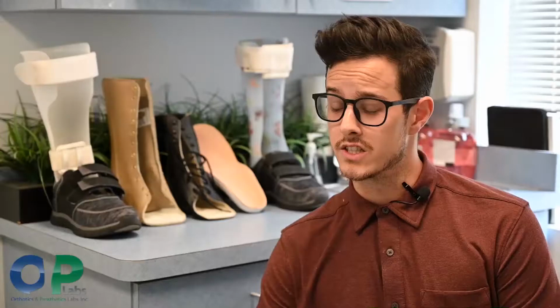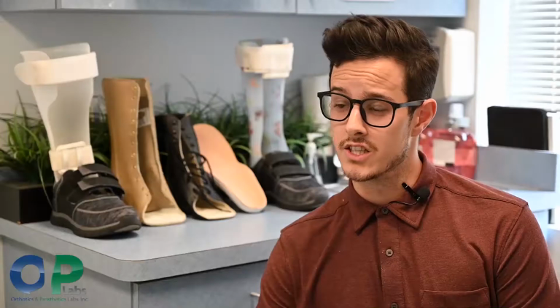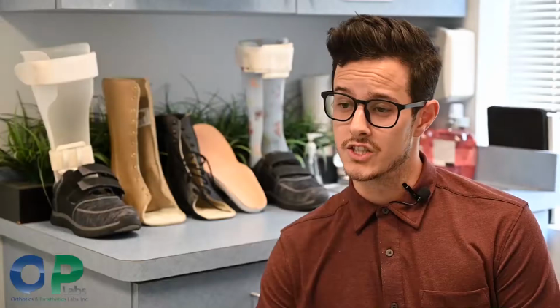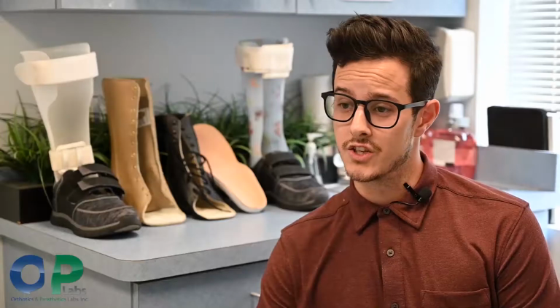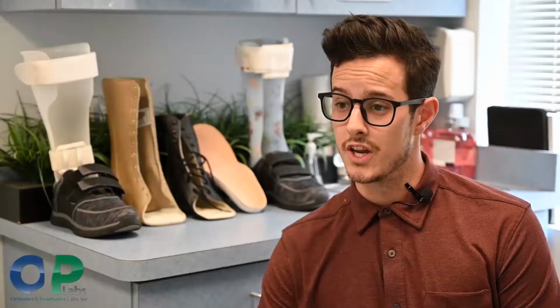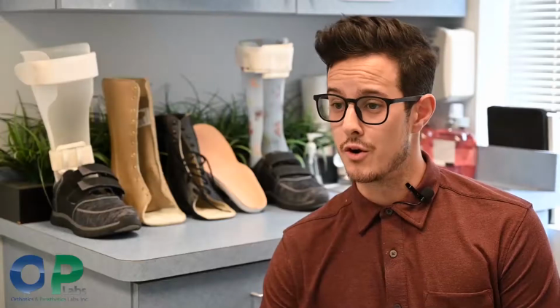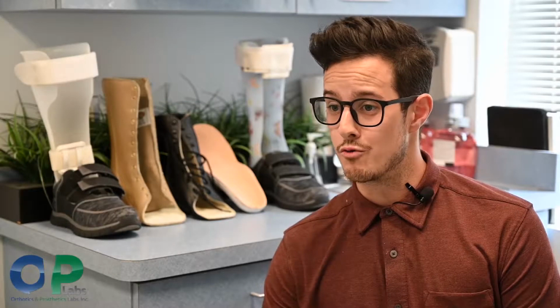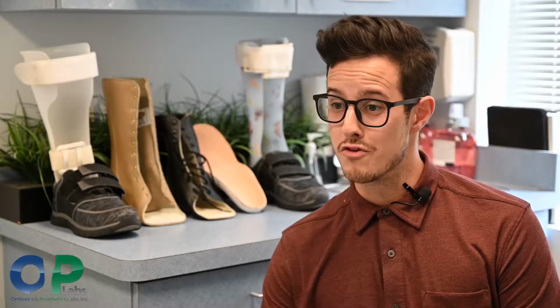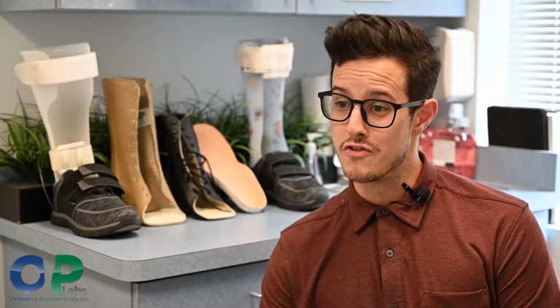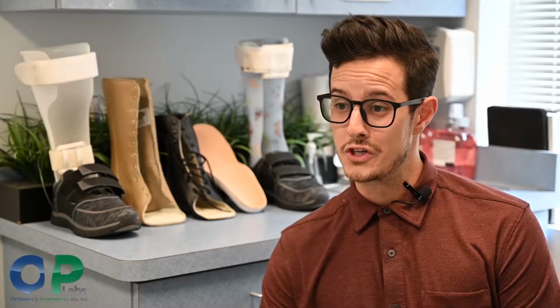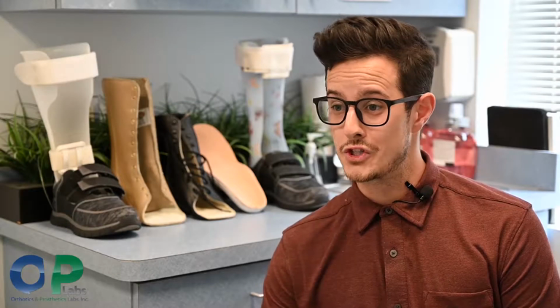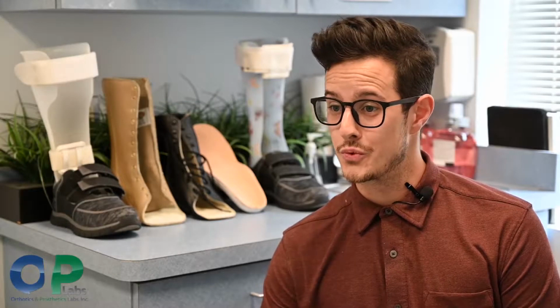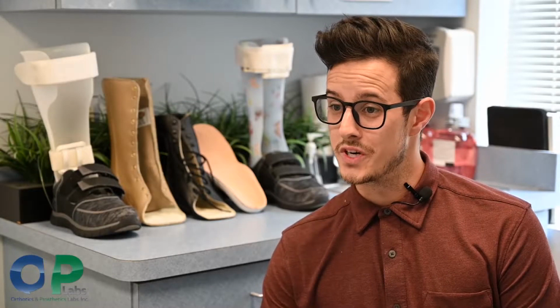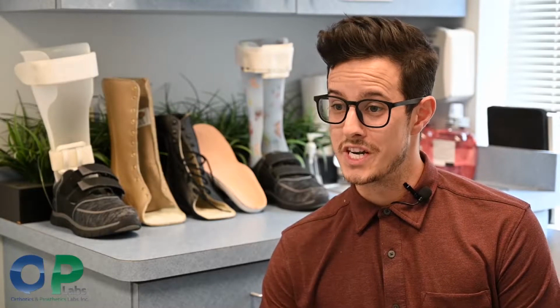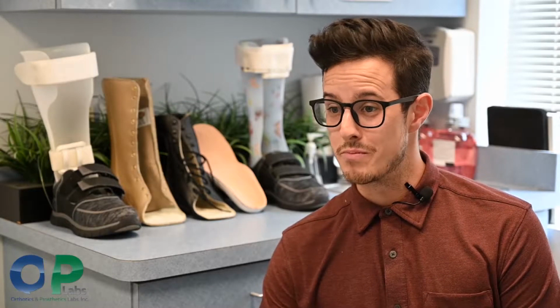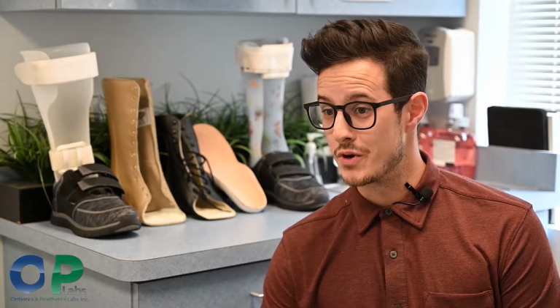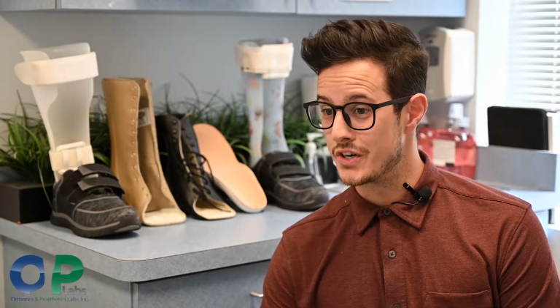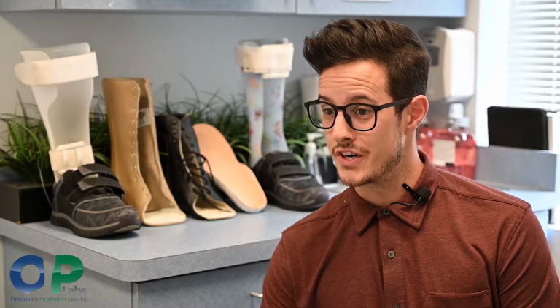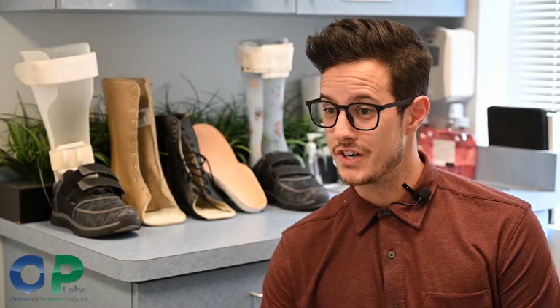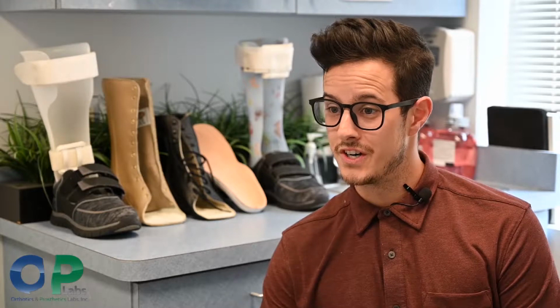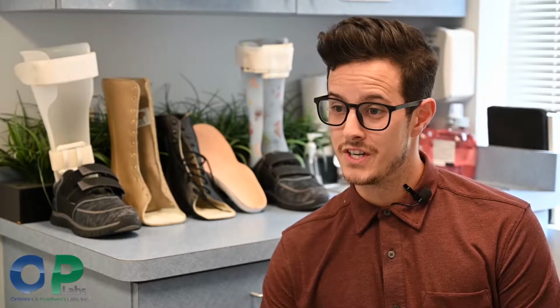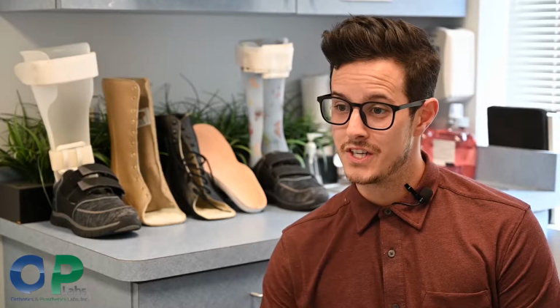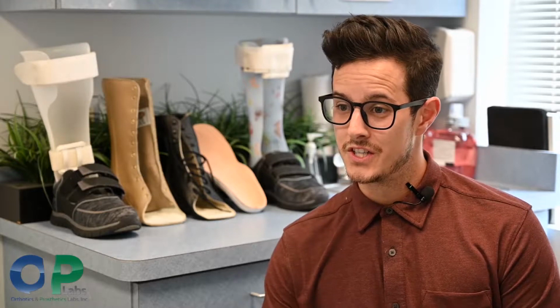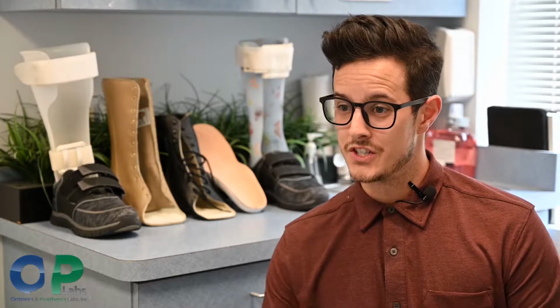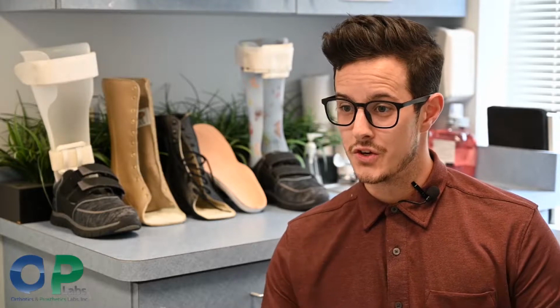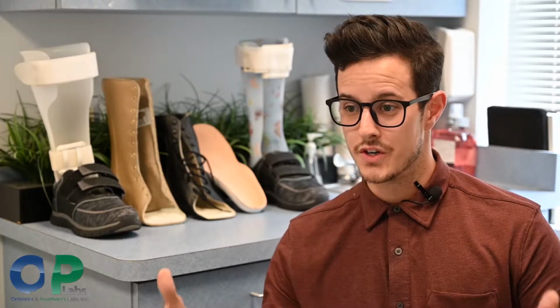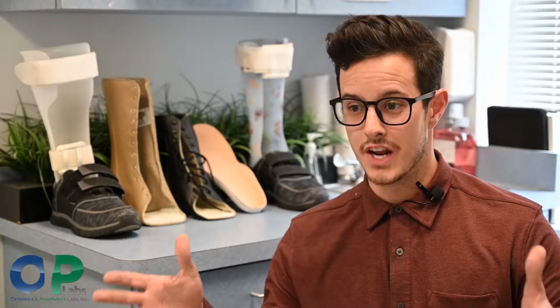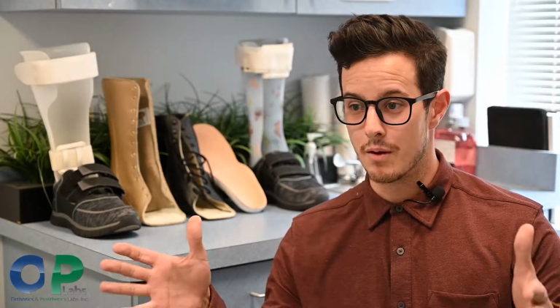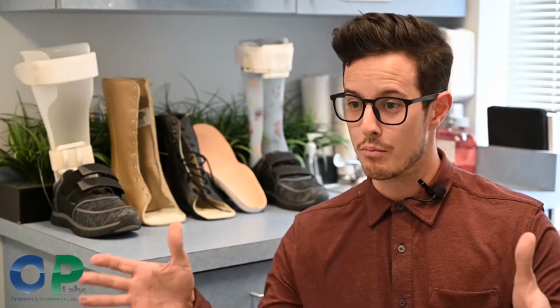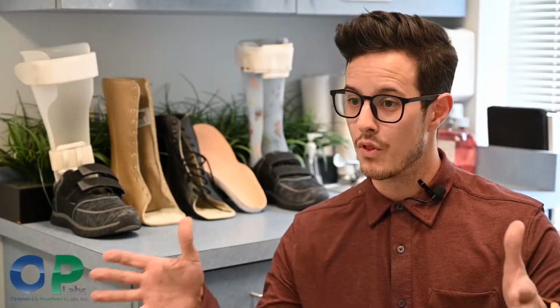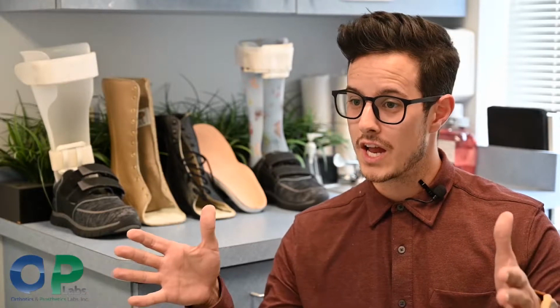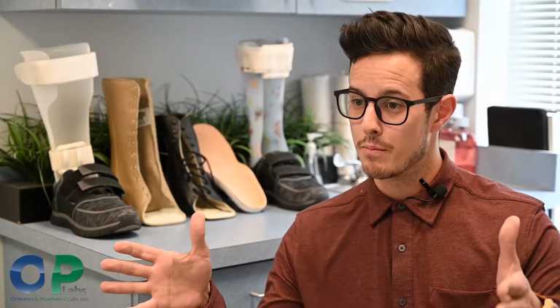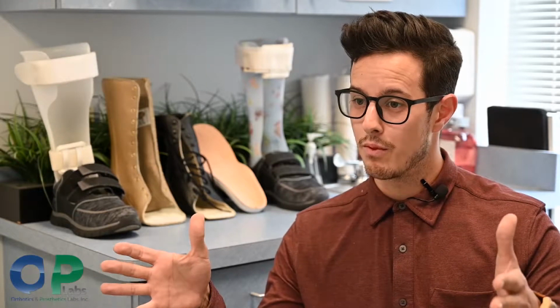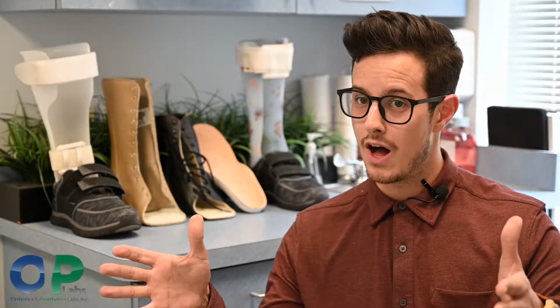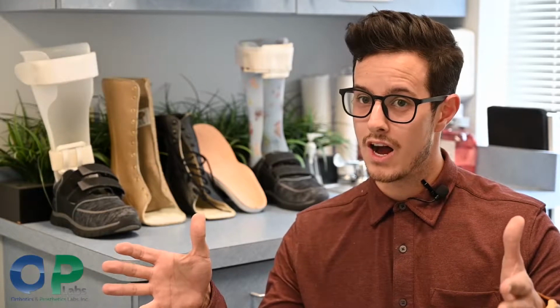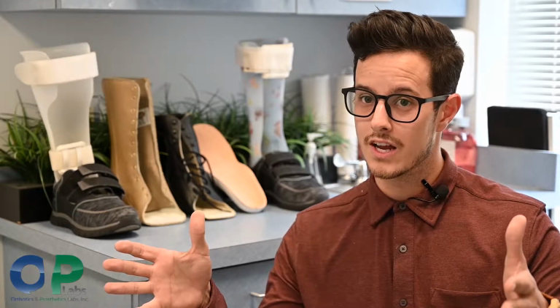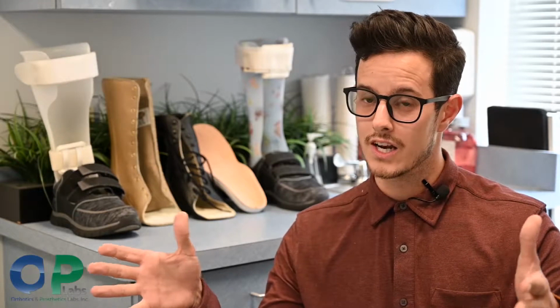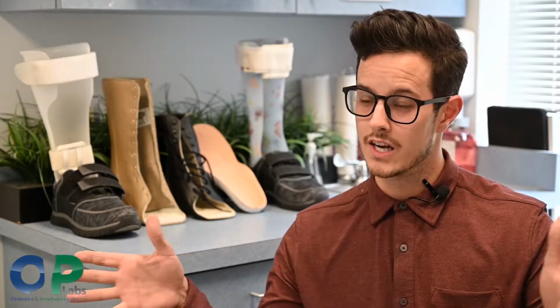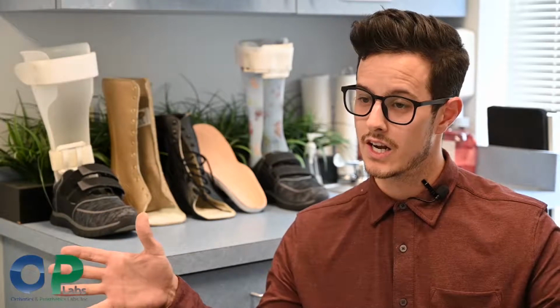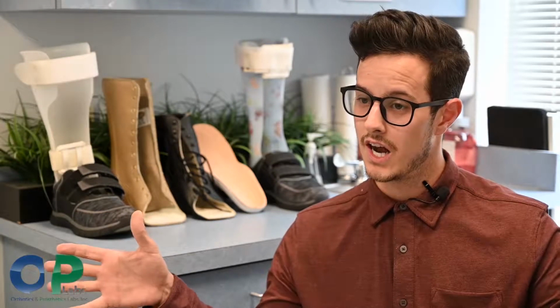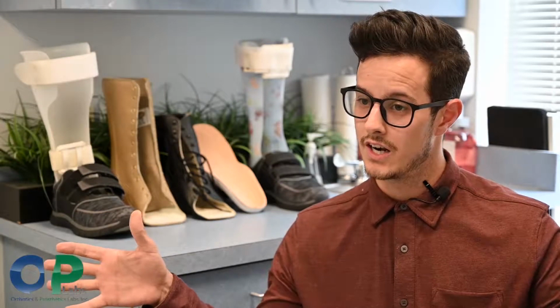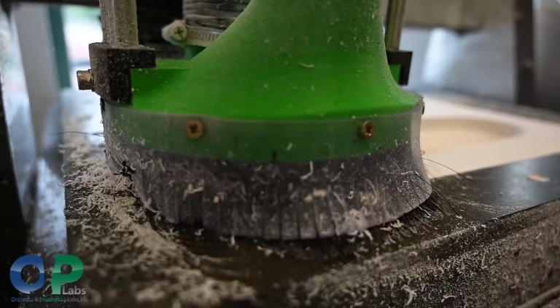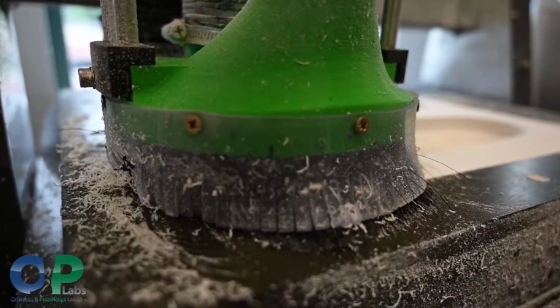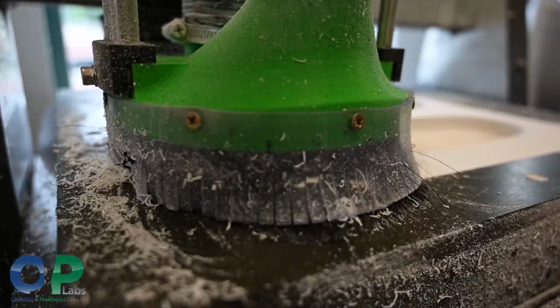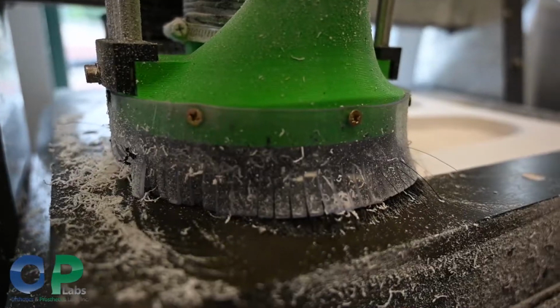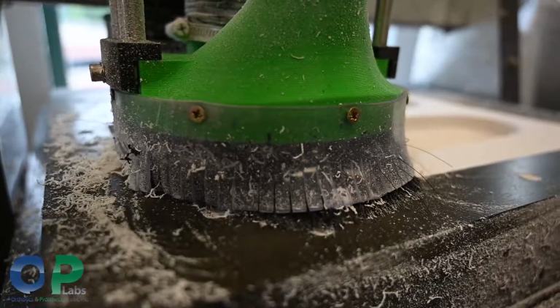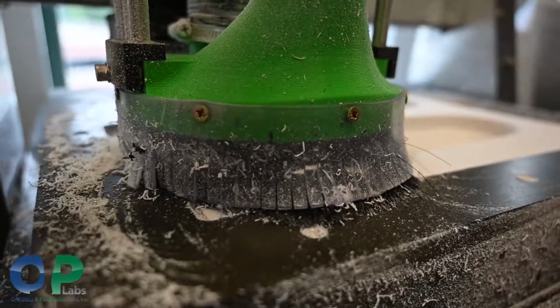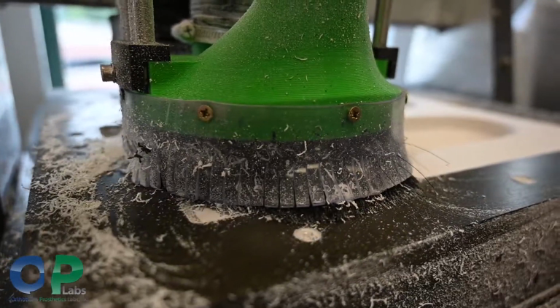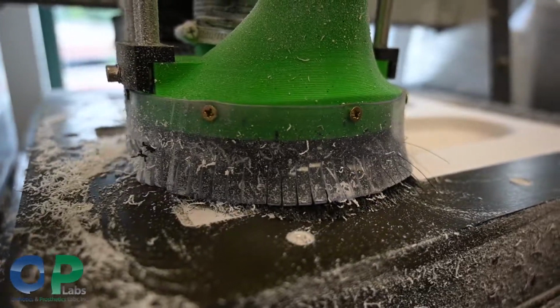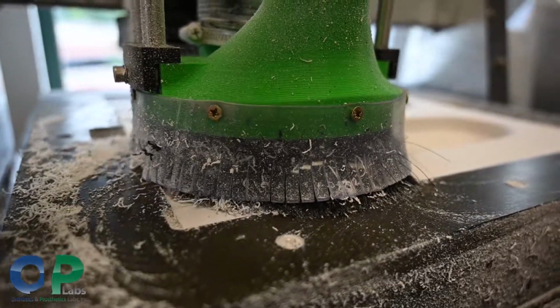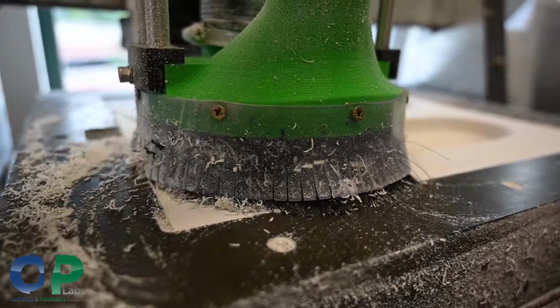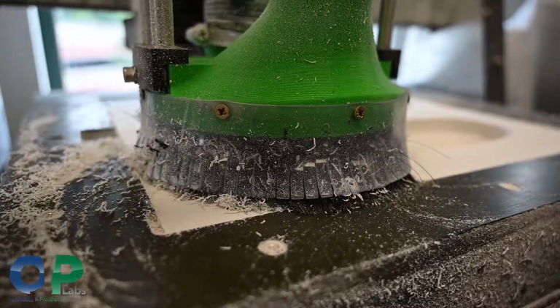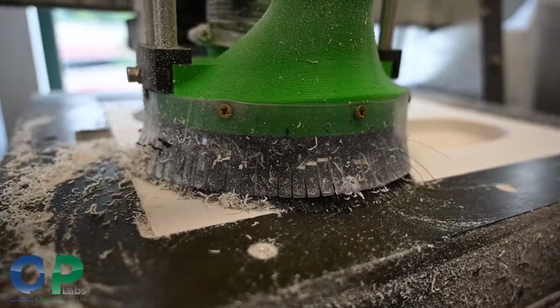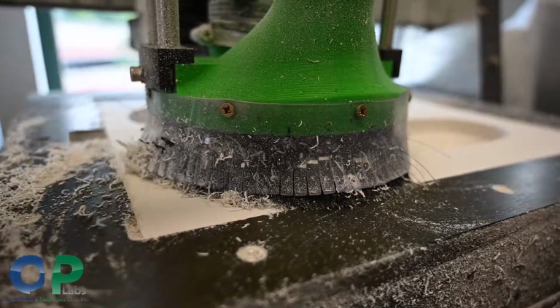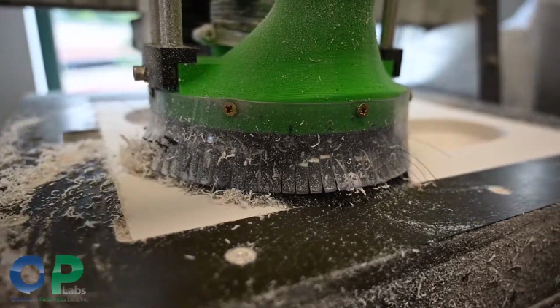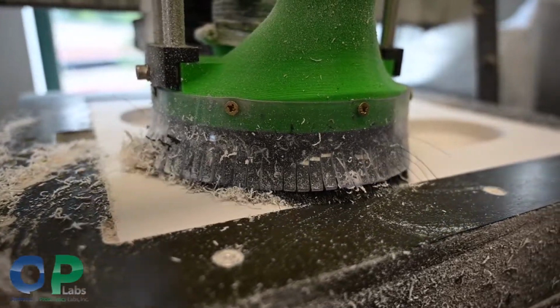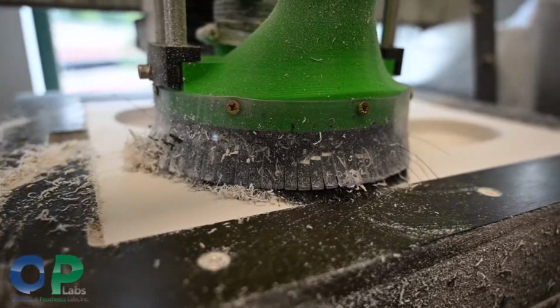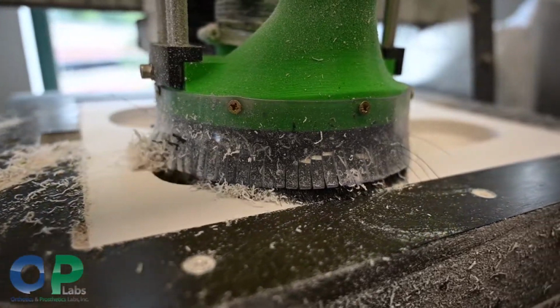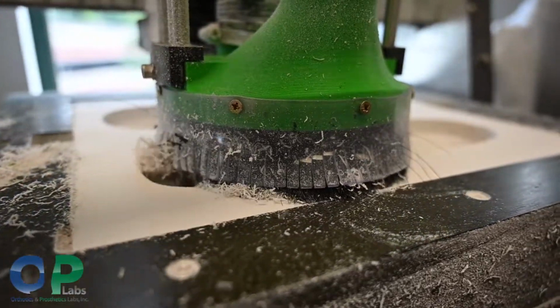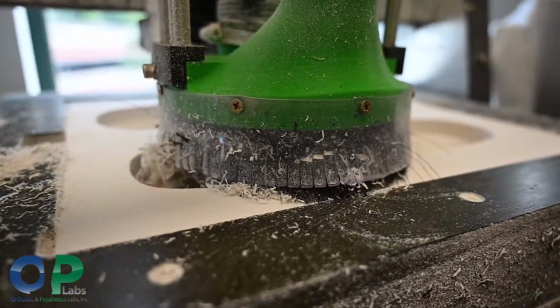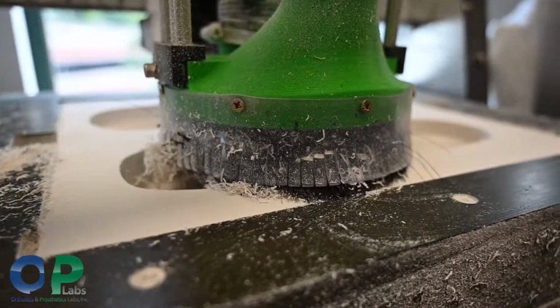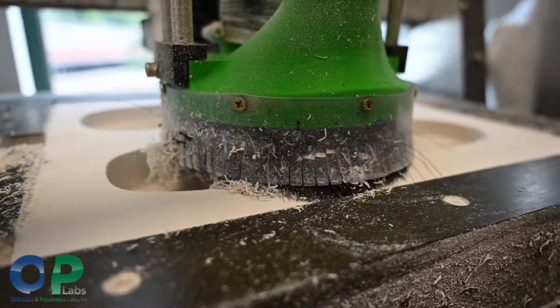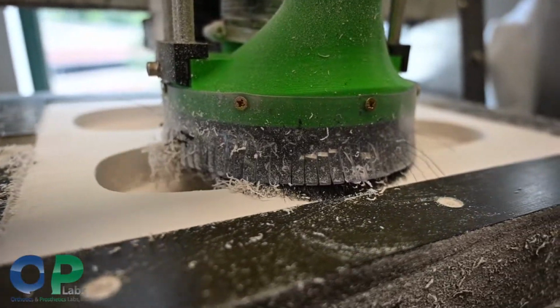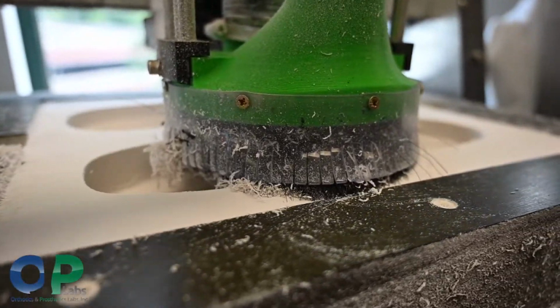Essentially a reverse 3D printer — you get a blank block and it kind of just carves it down to your custom foot orthotic.